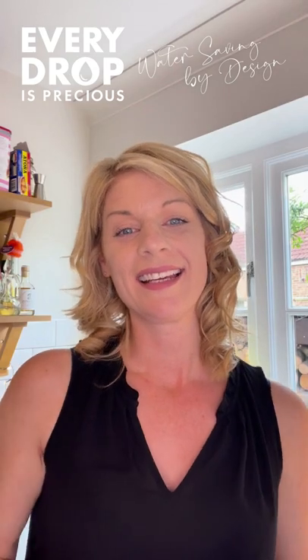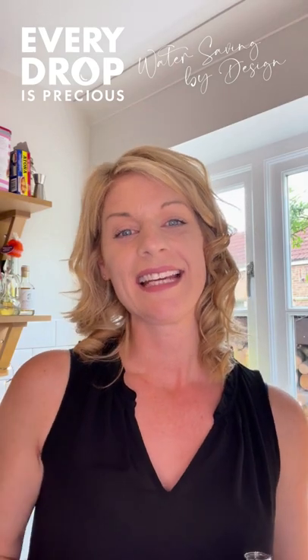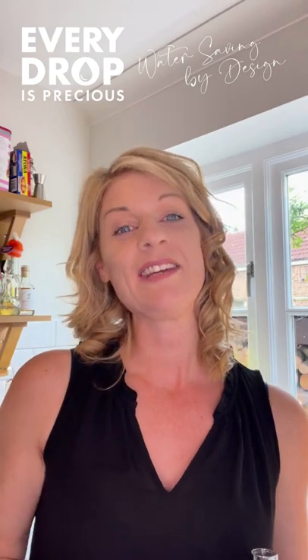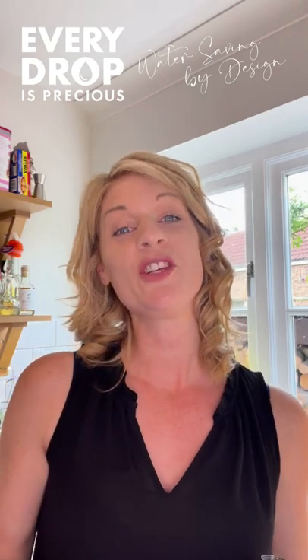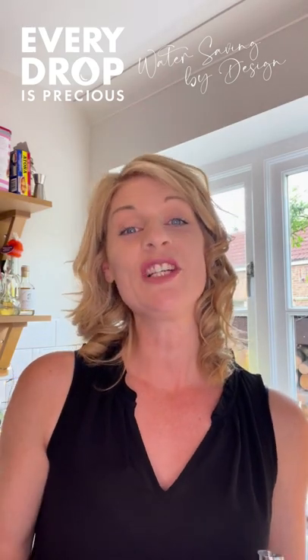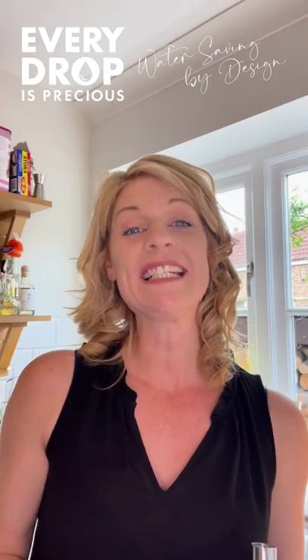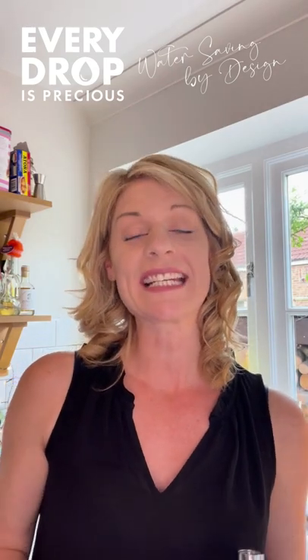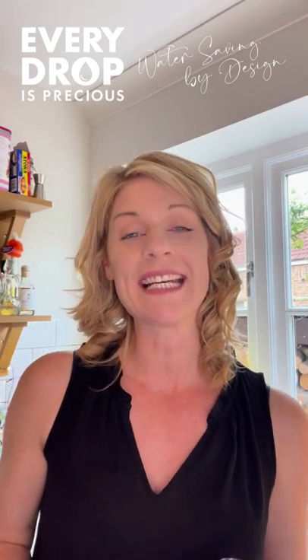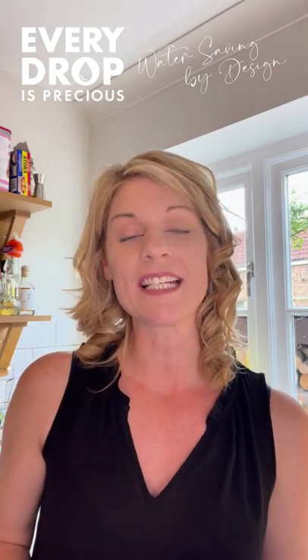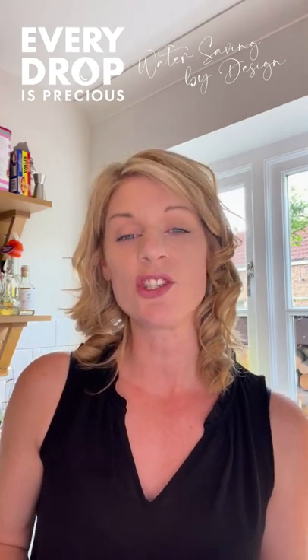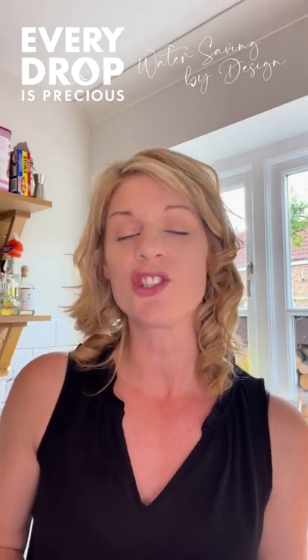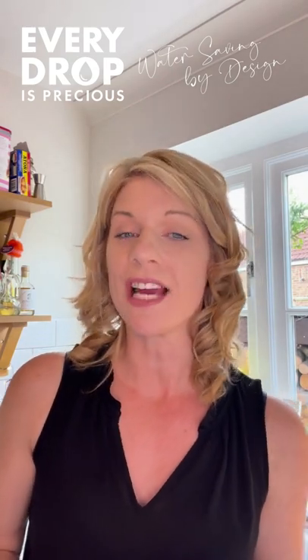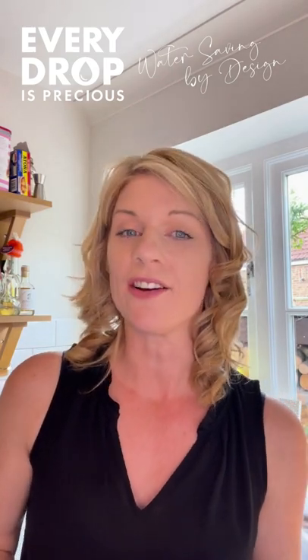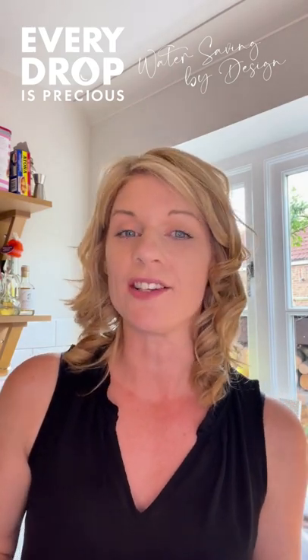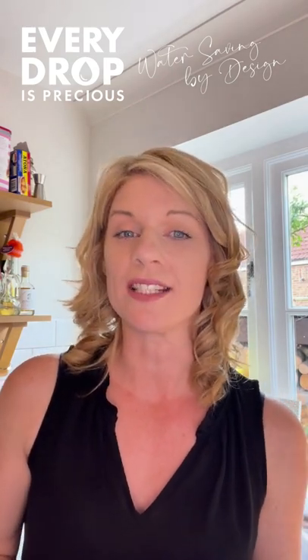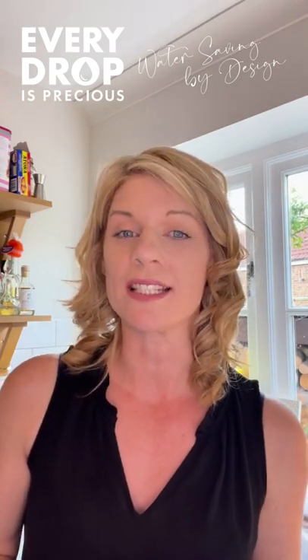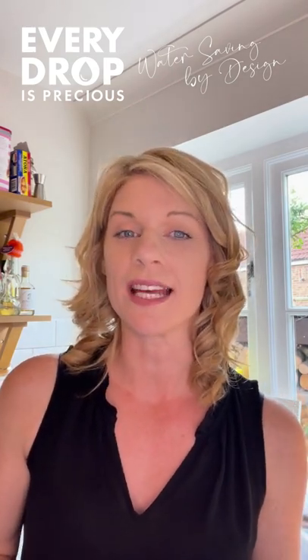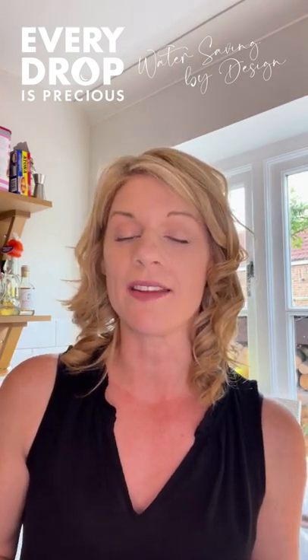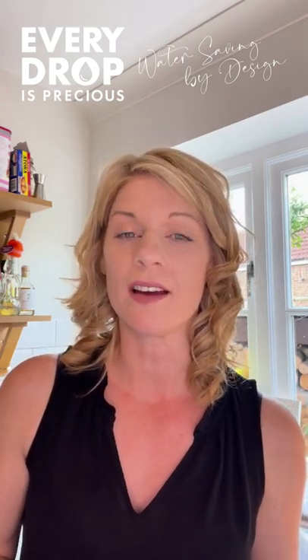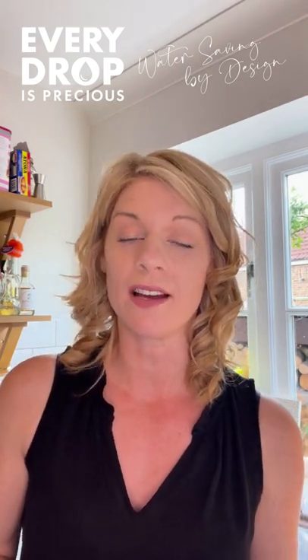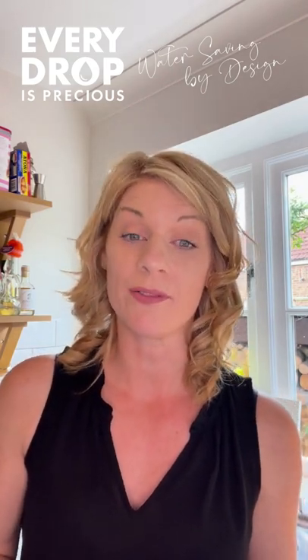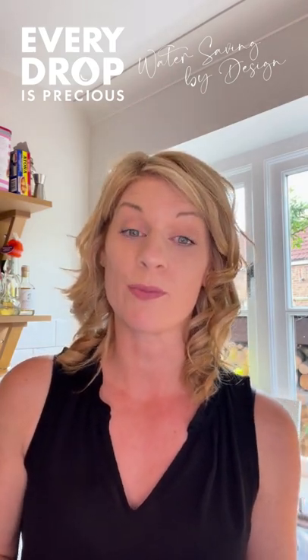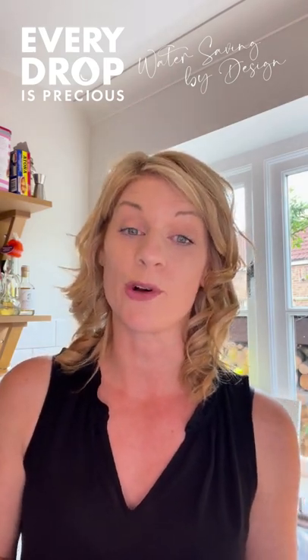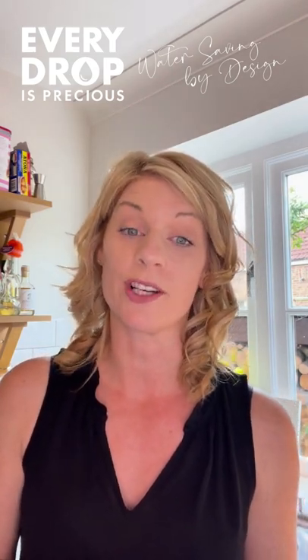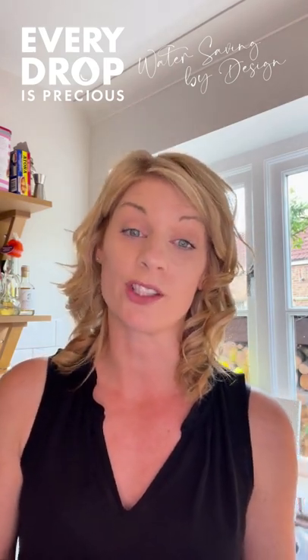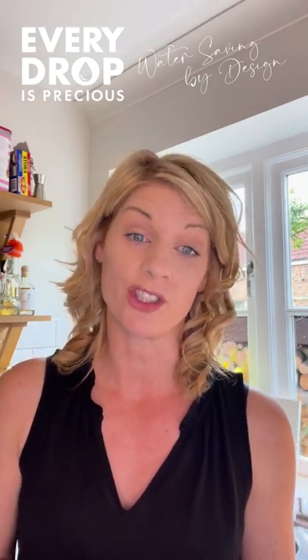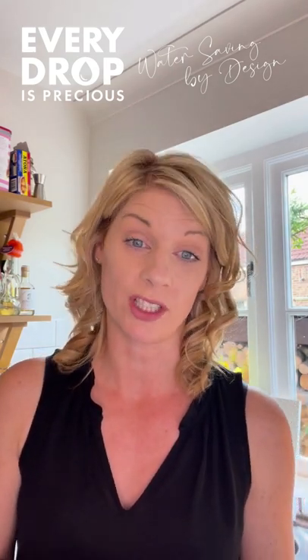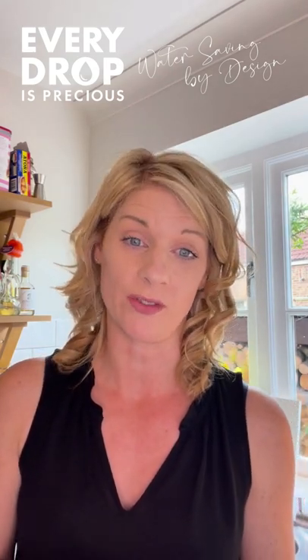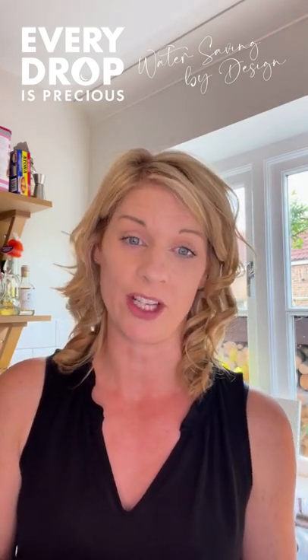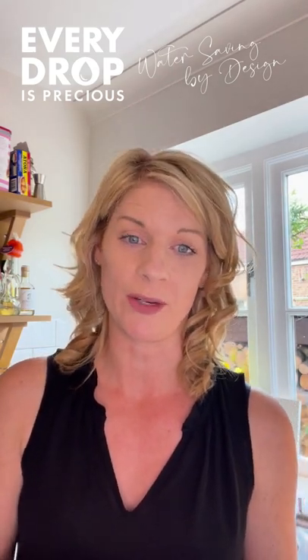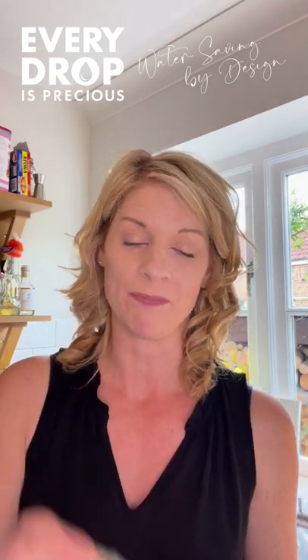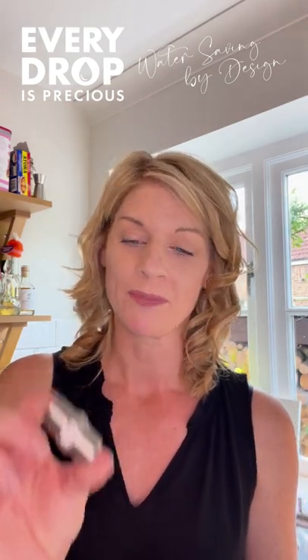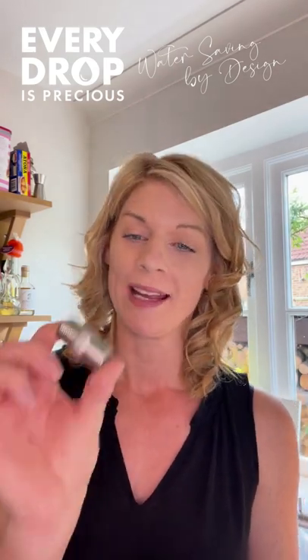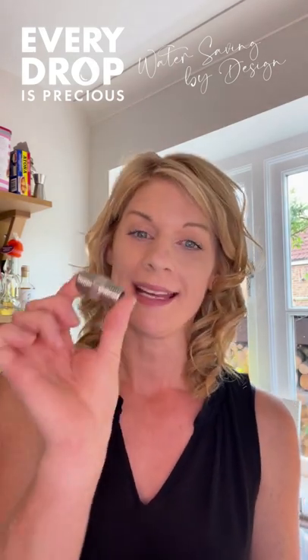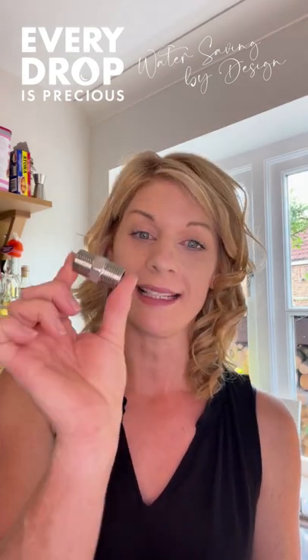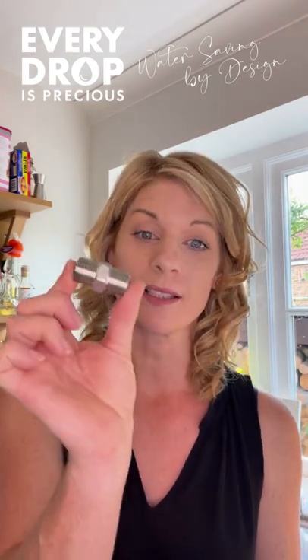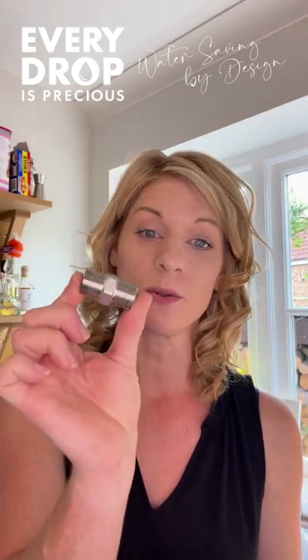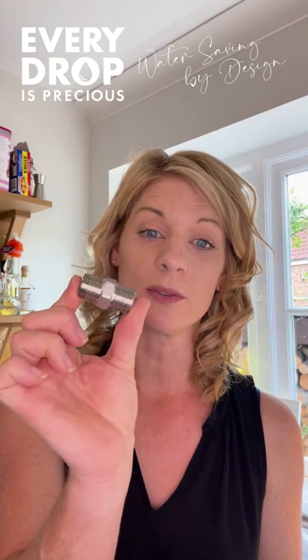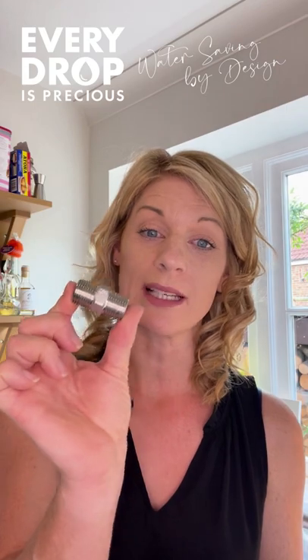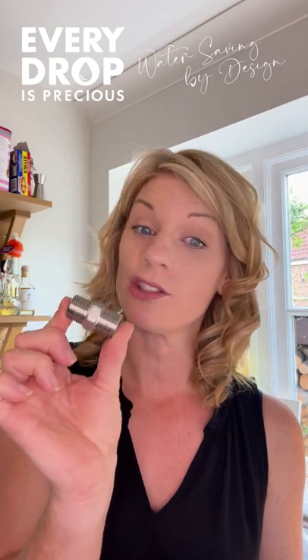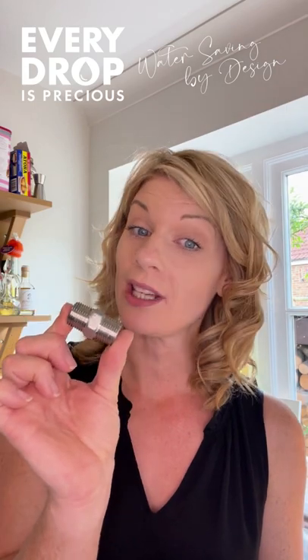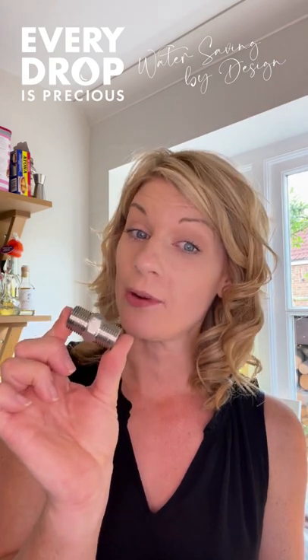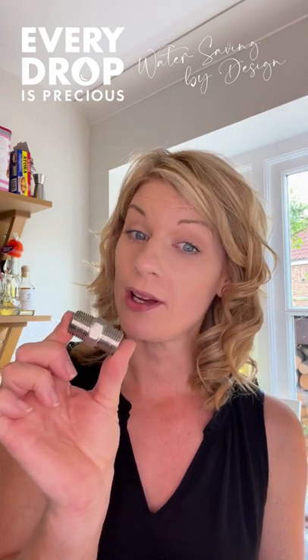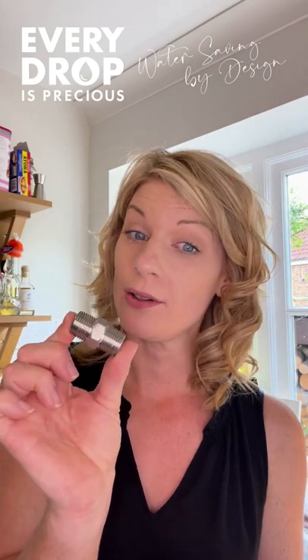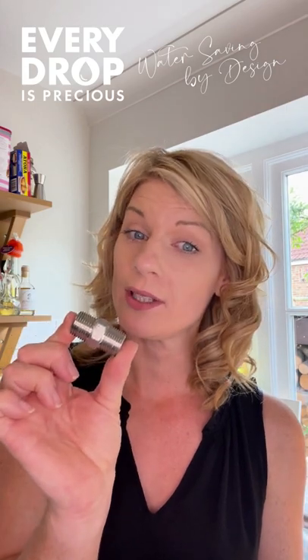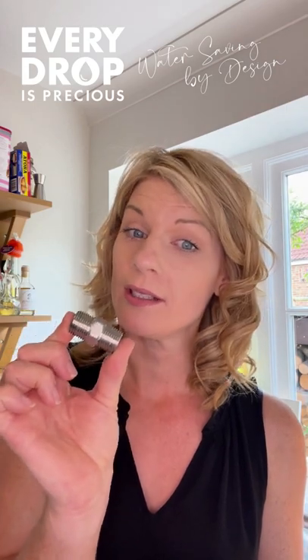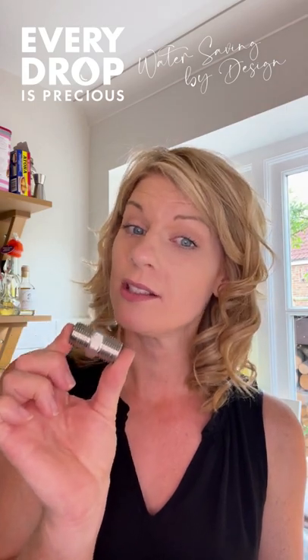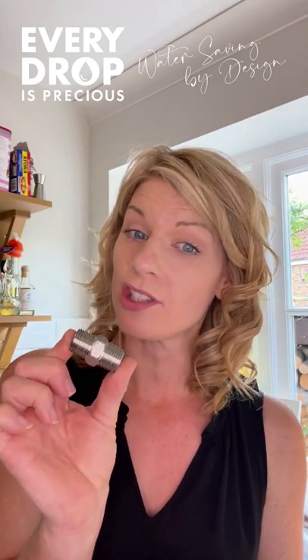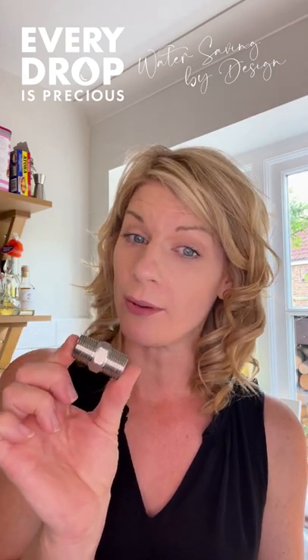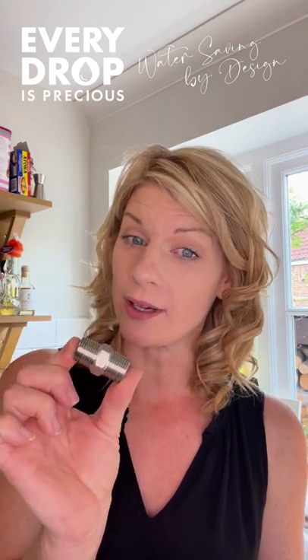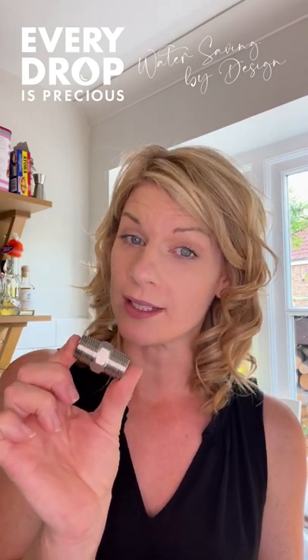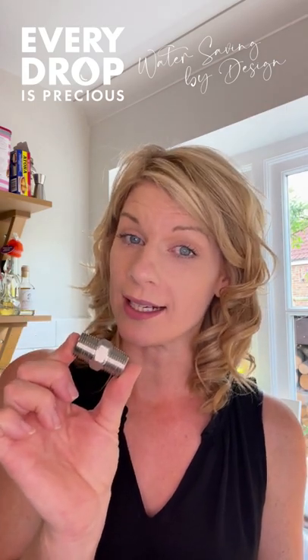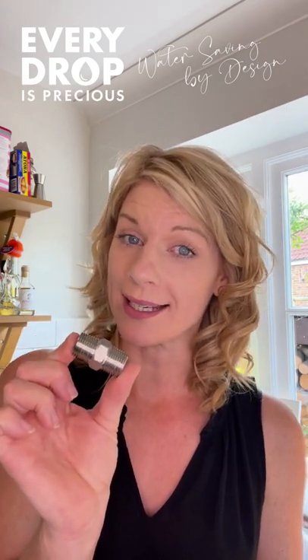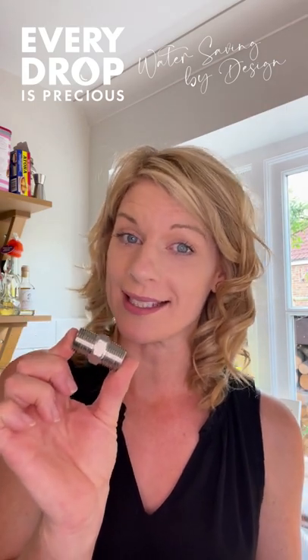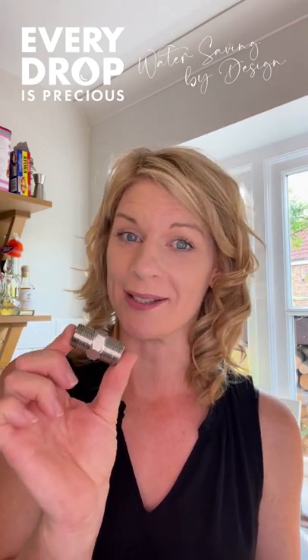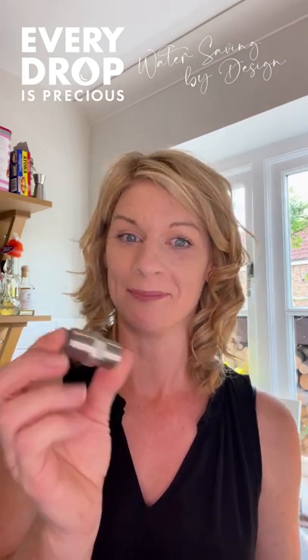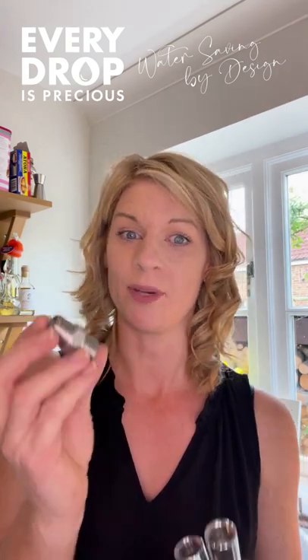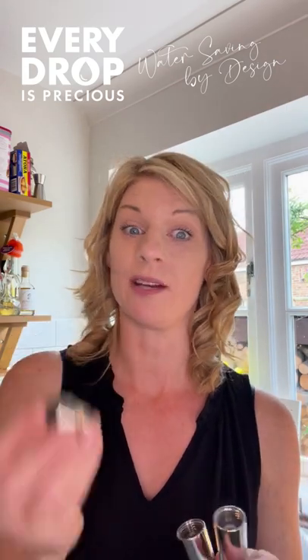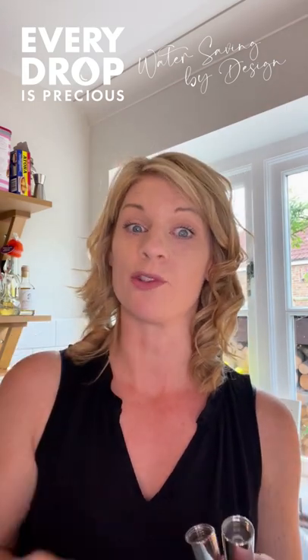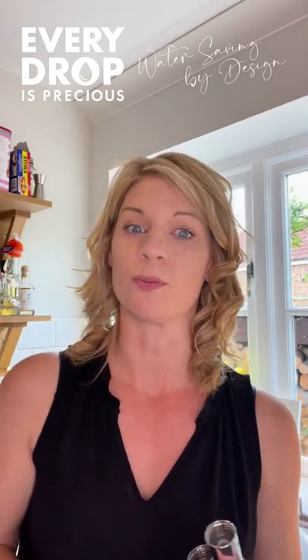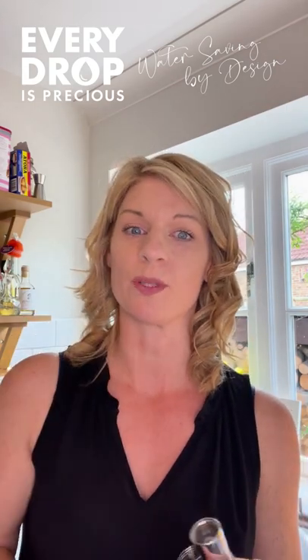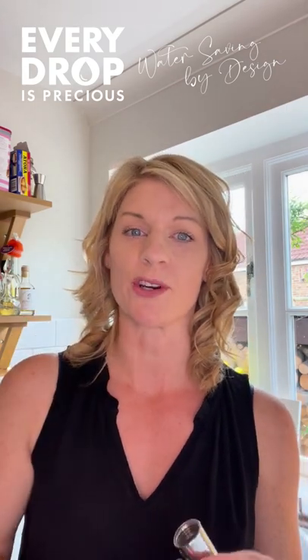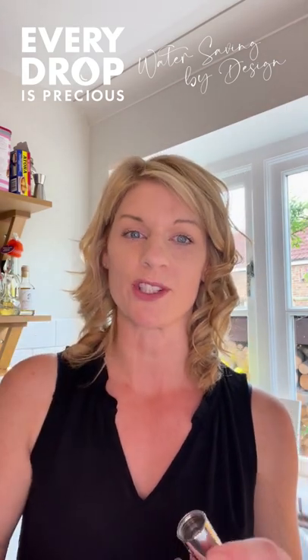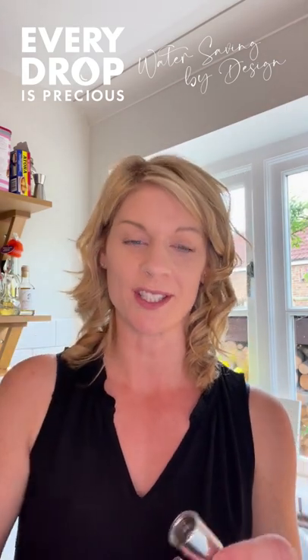If you need to connect two shower hoses together, I have the product just for you. It is called a shower hose to shower hose connector by Every Drop is Precious.